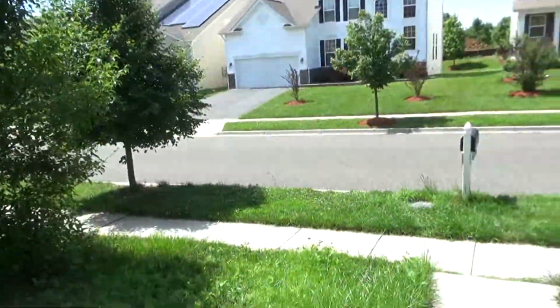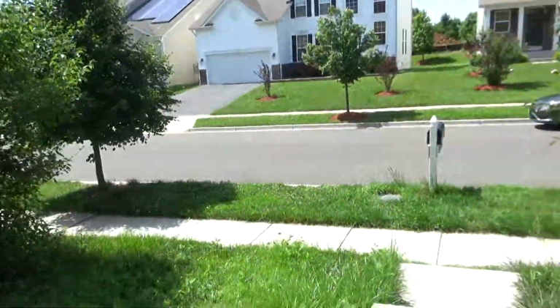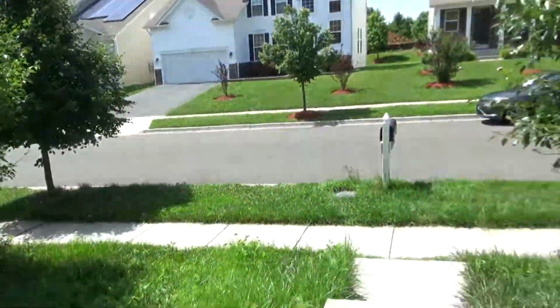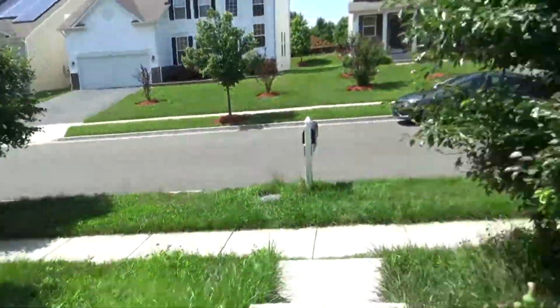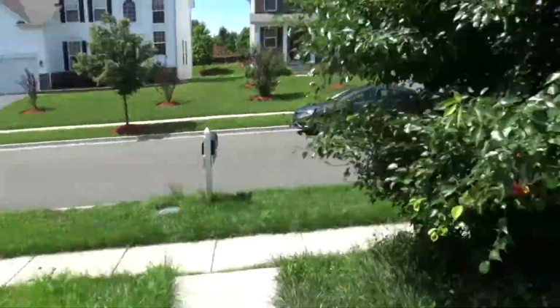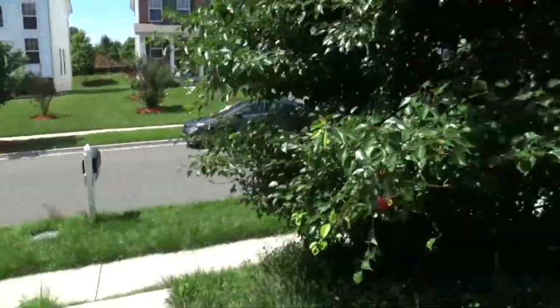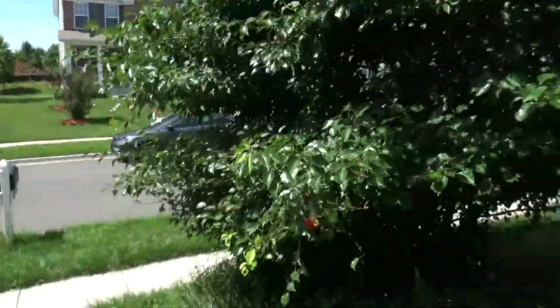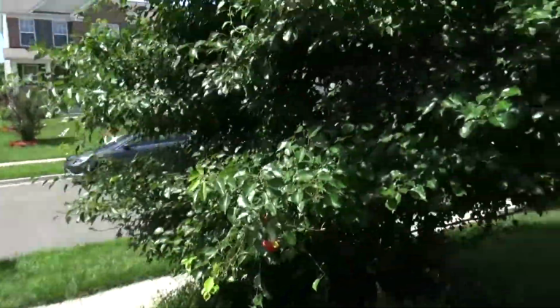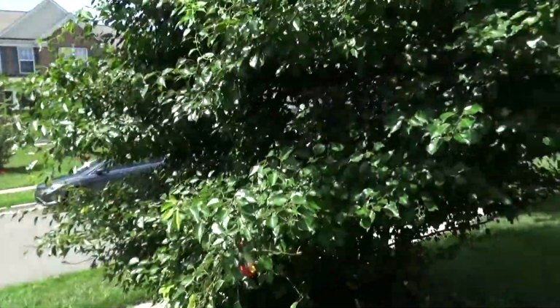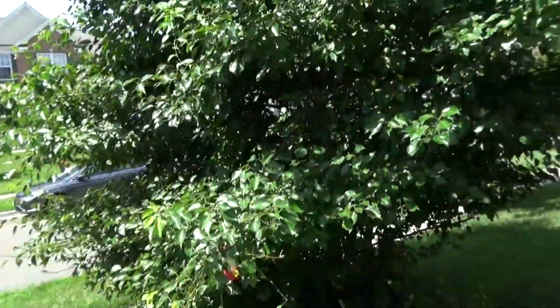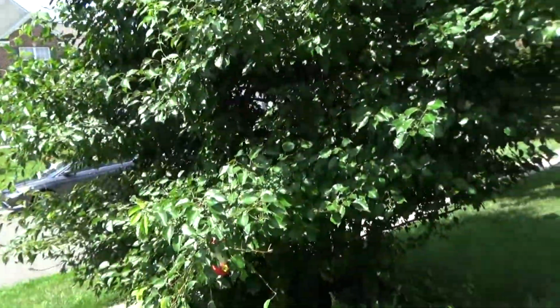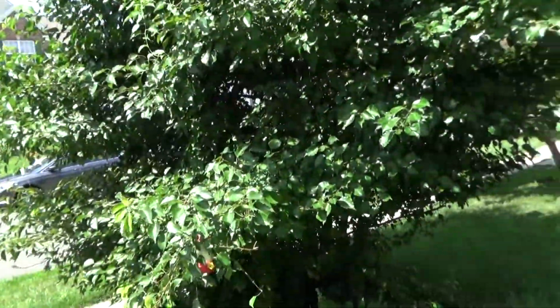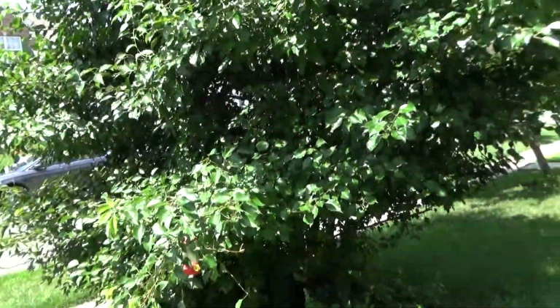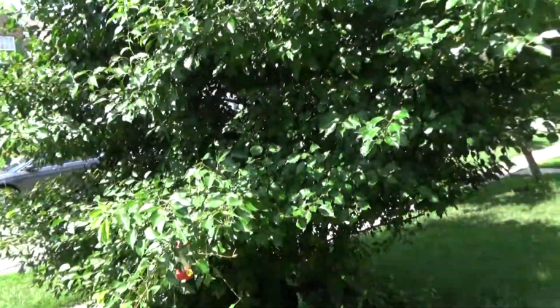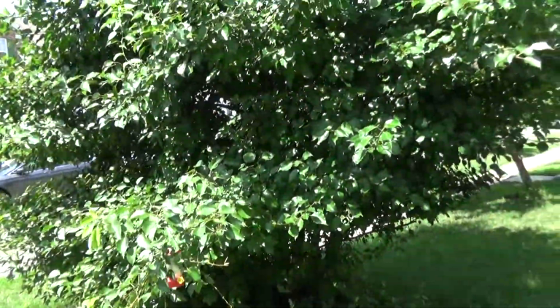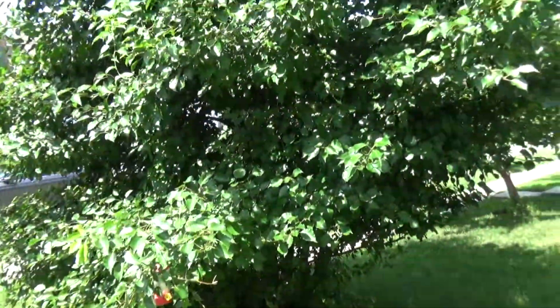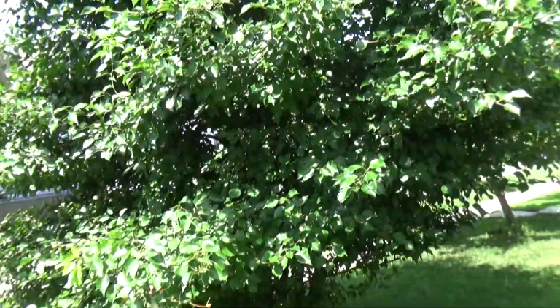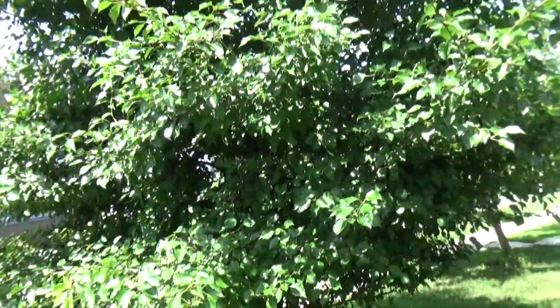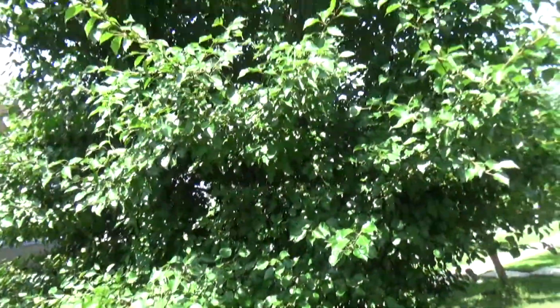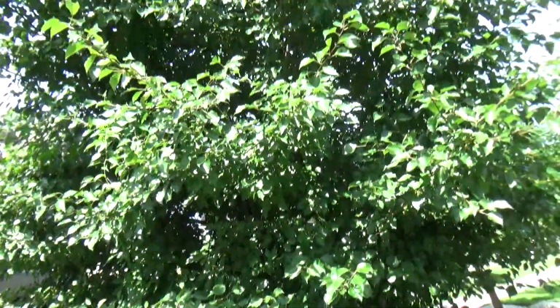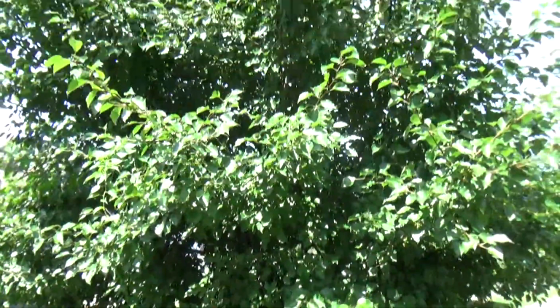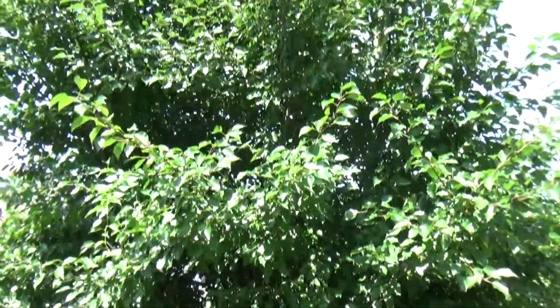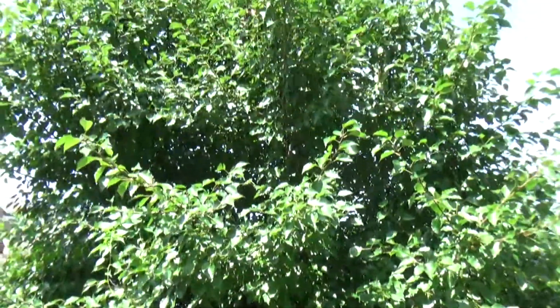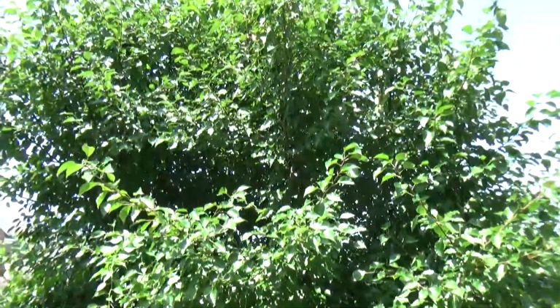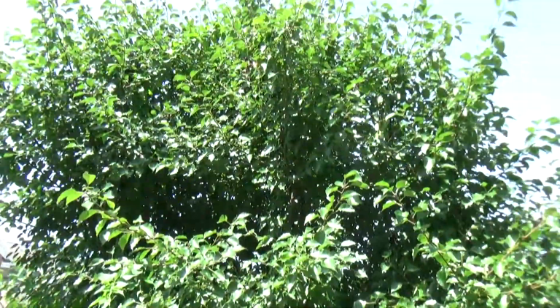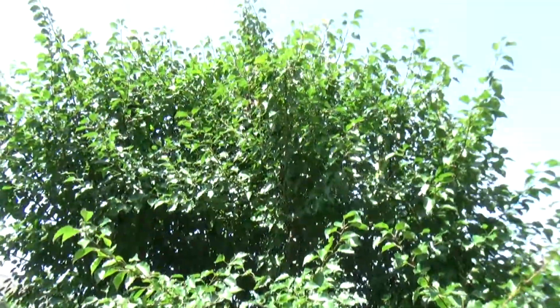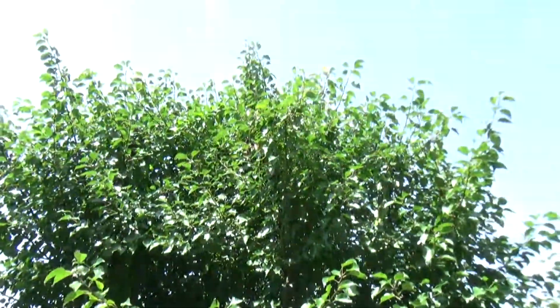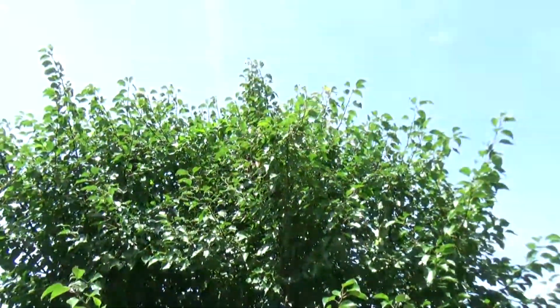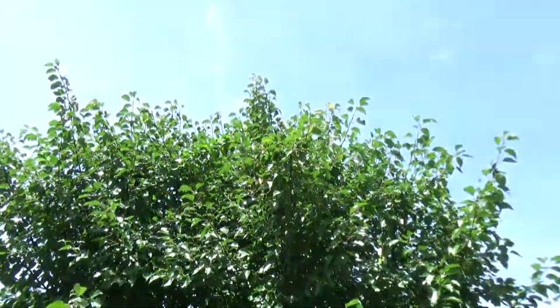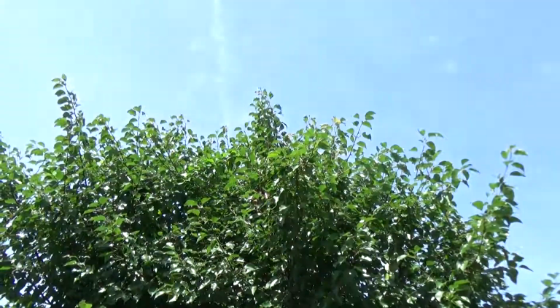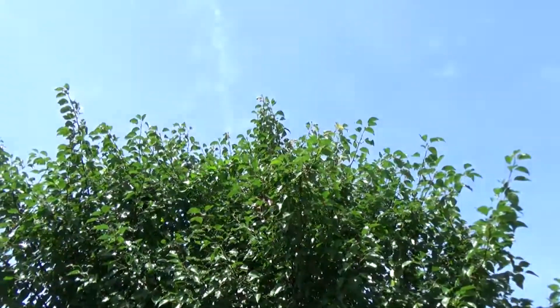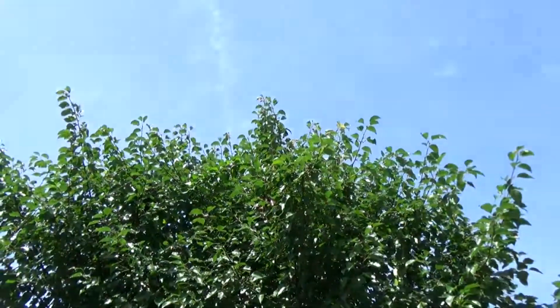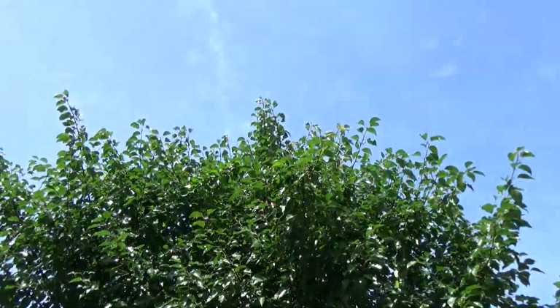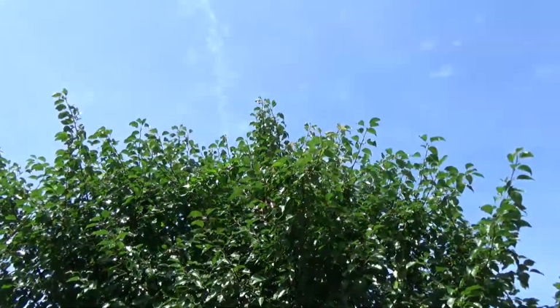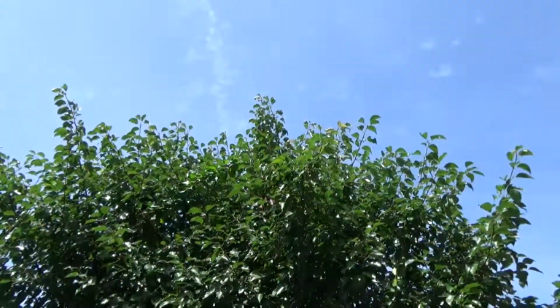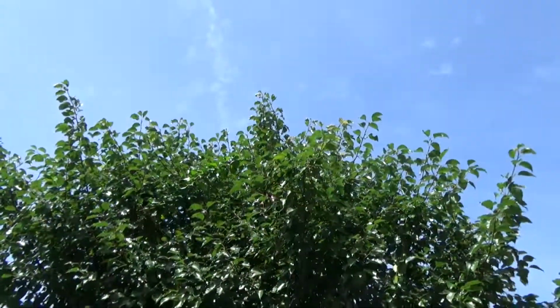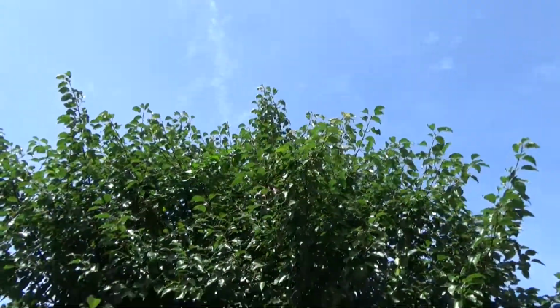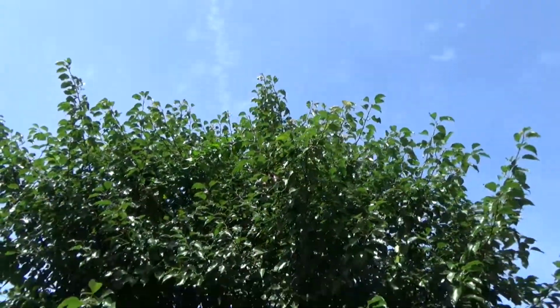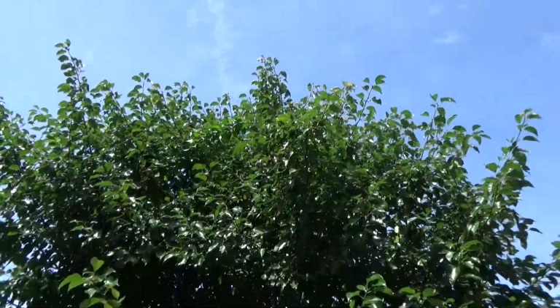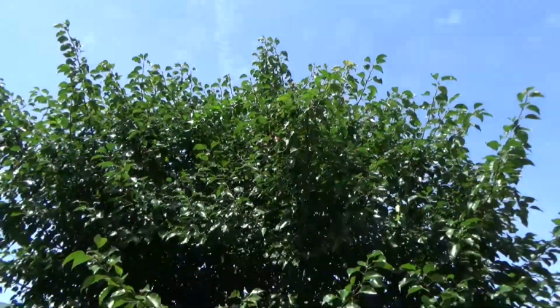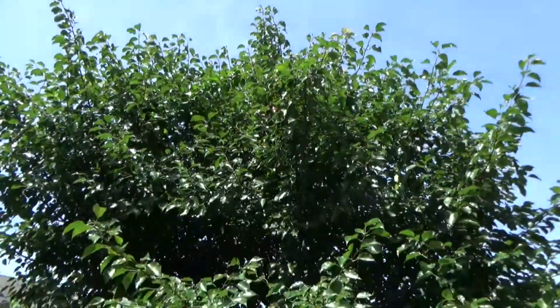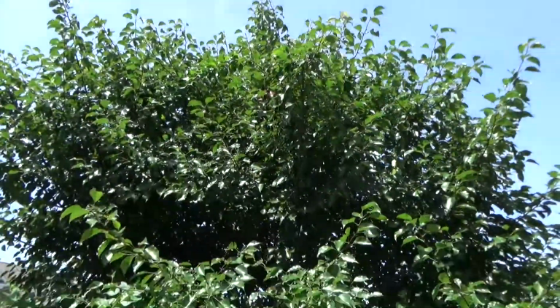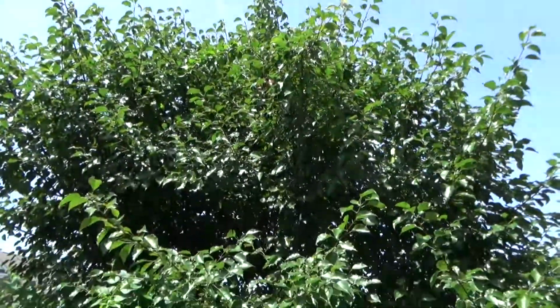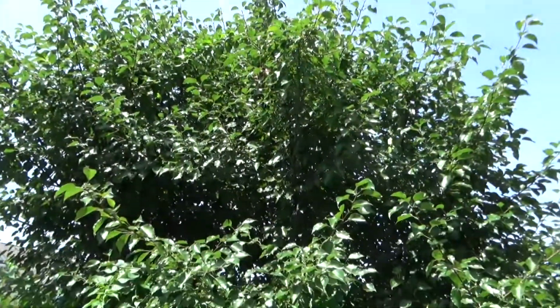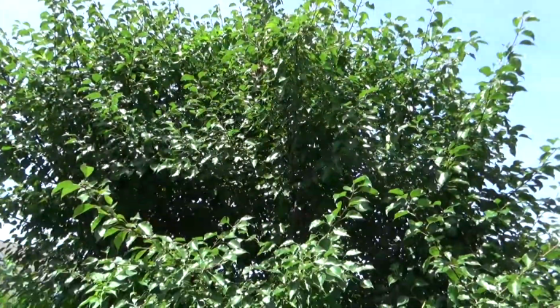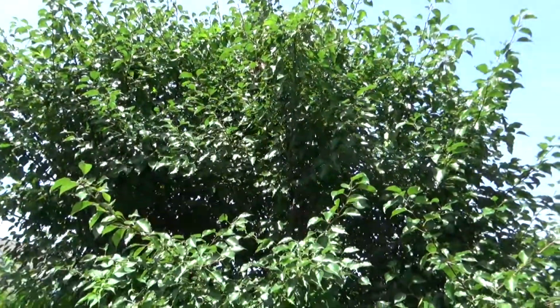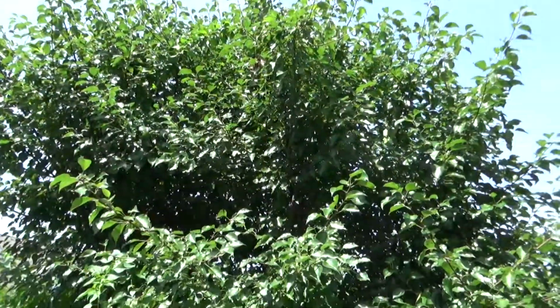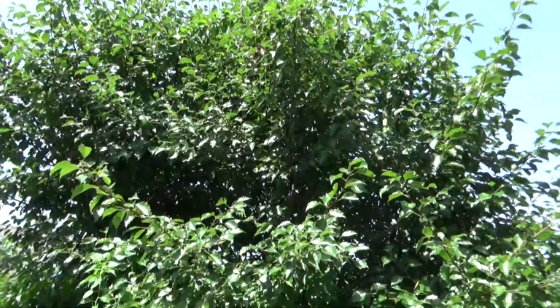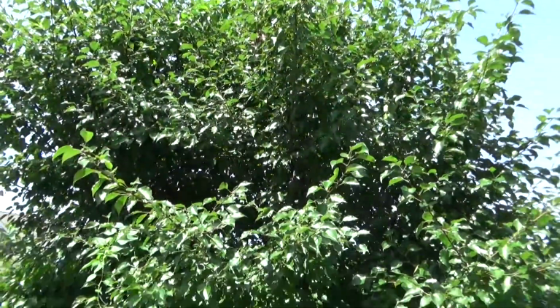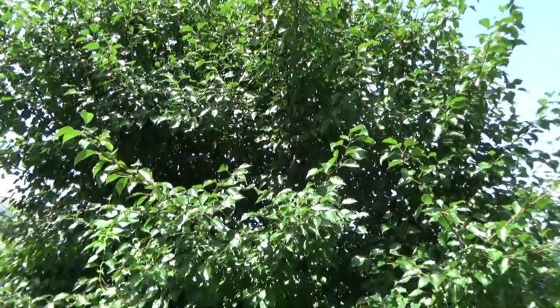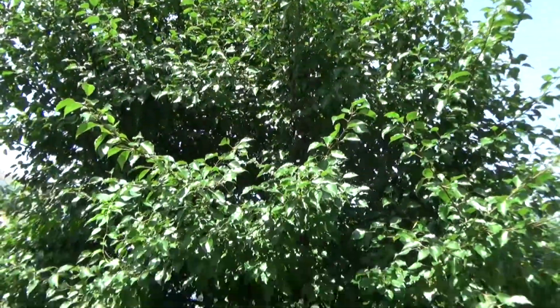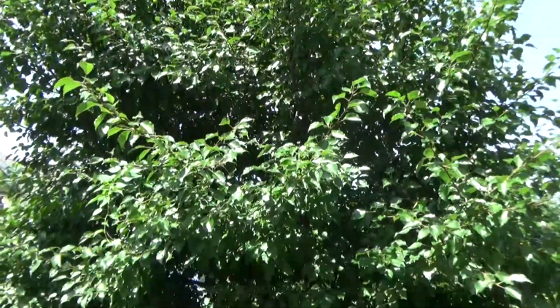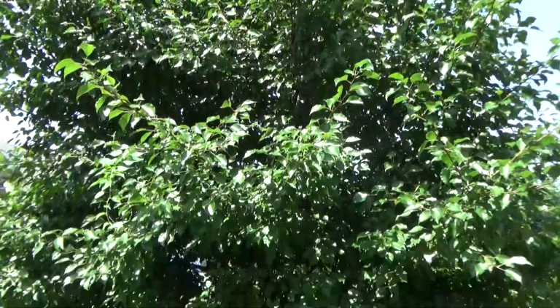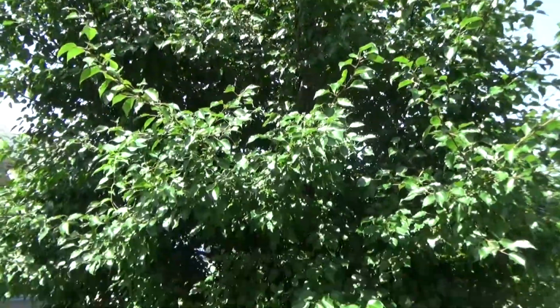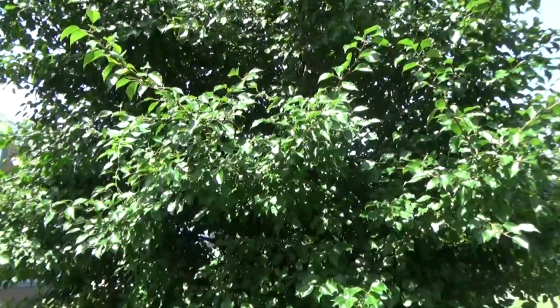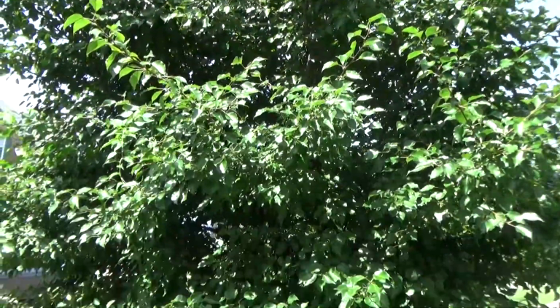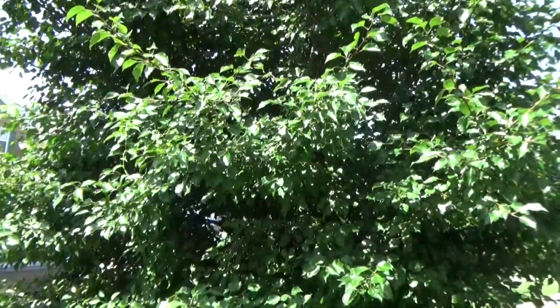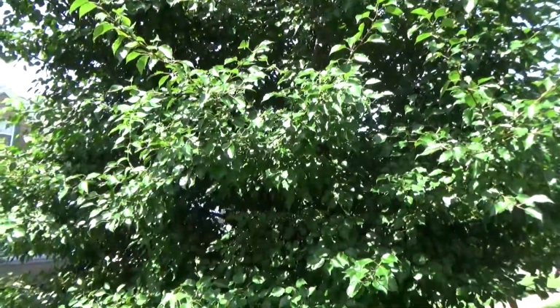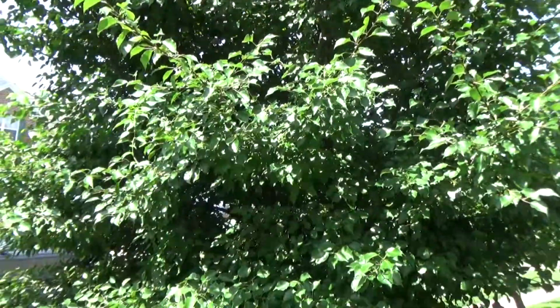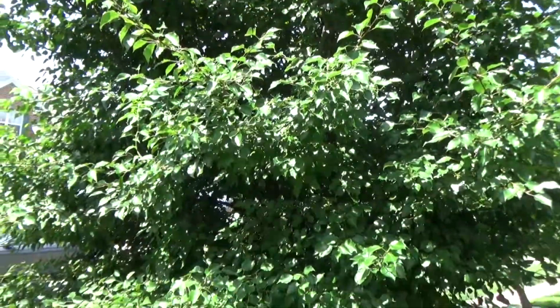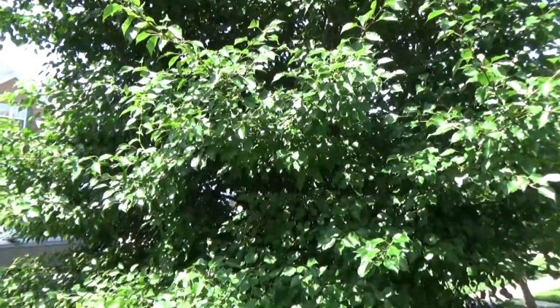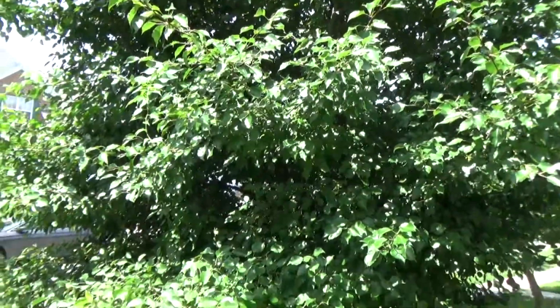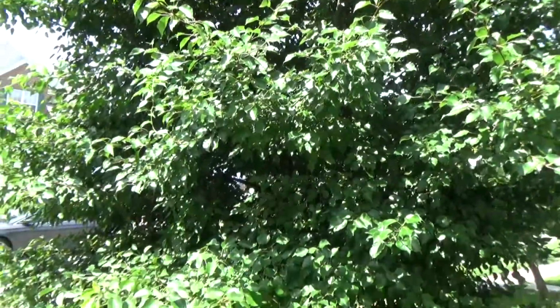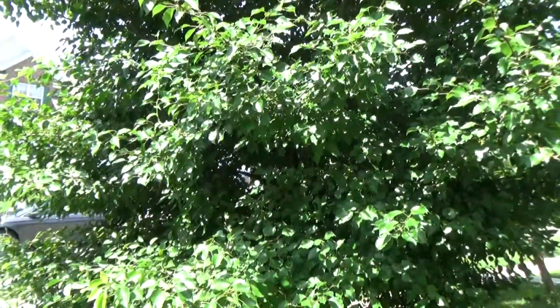This is called a miniature peach tree. Not because it's small, but because it grows these little peaches.